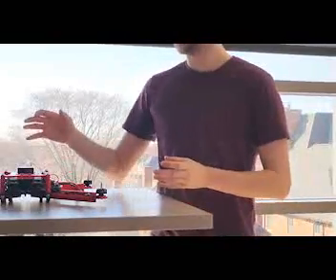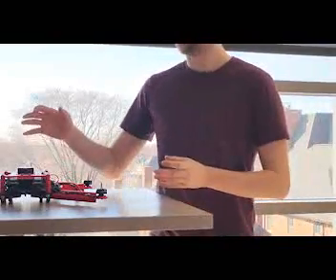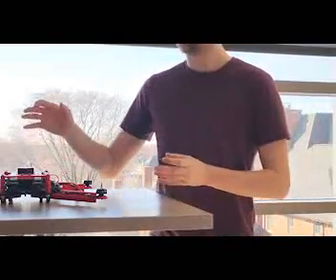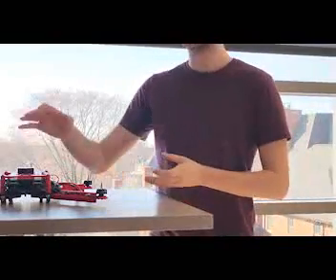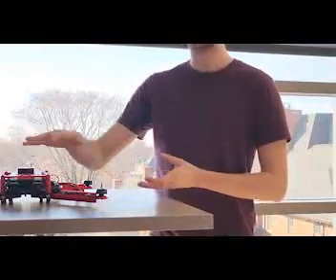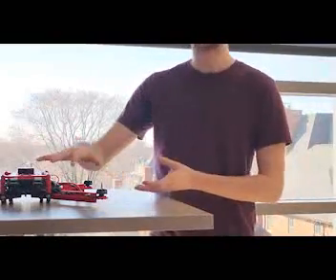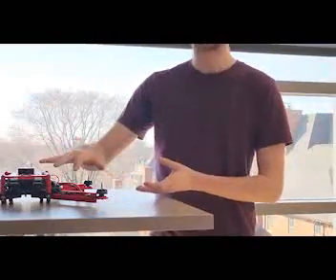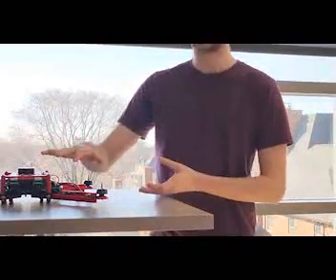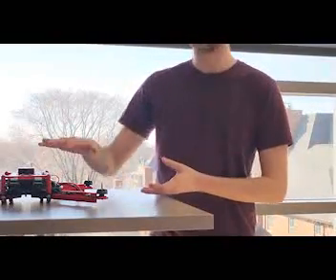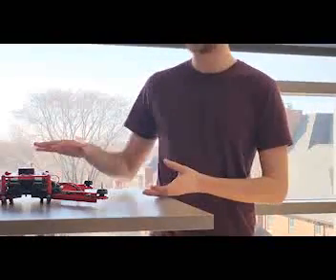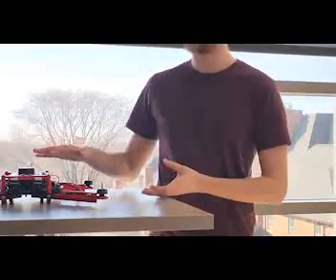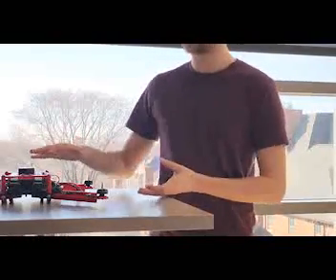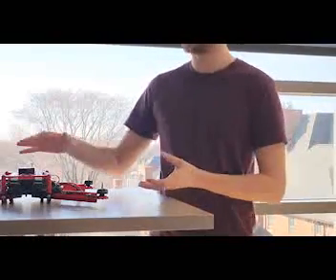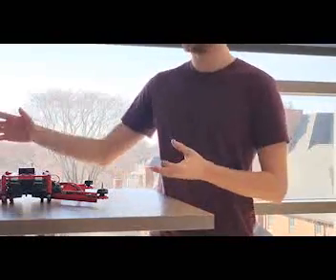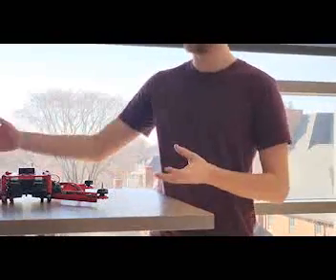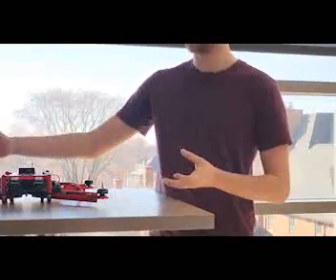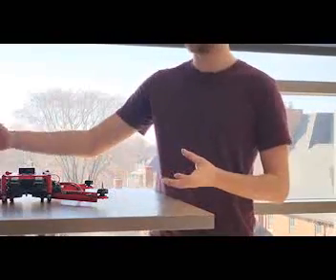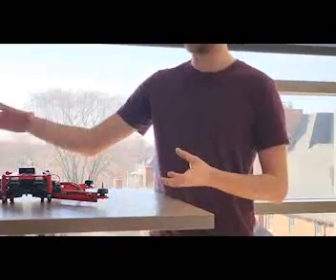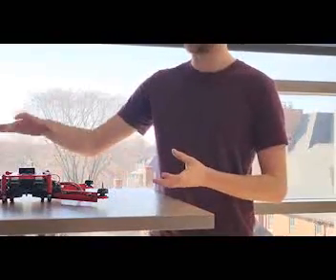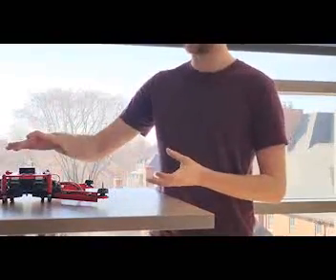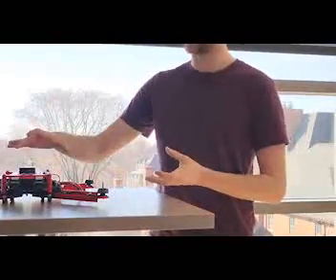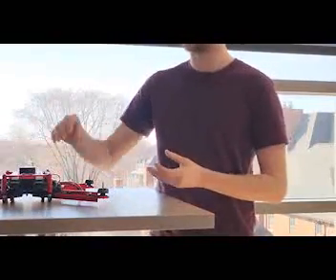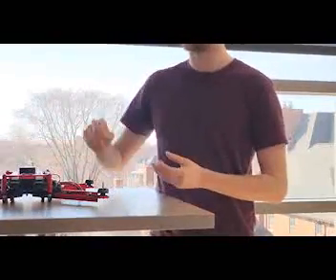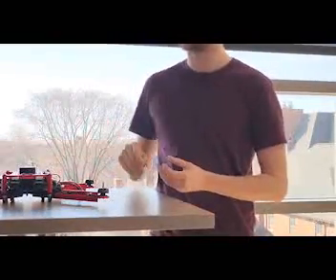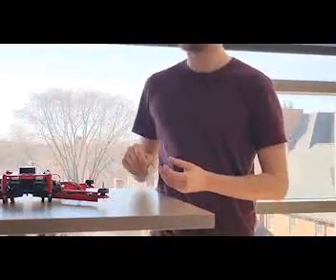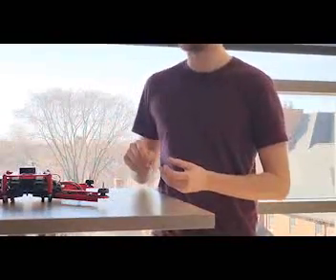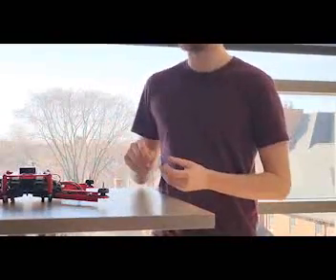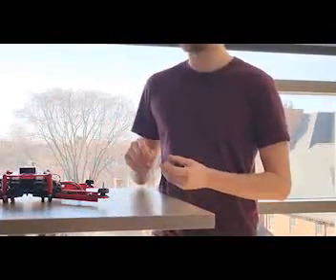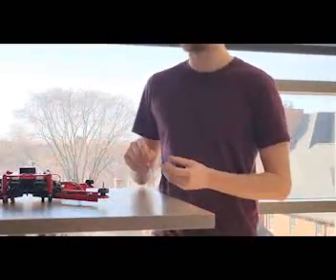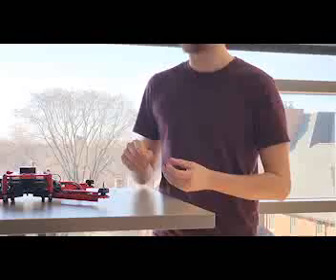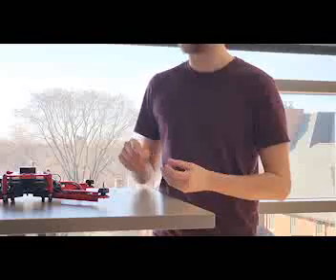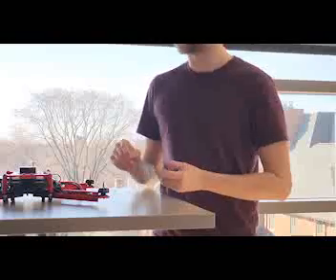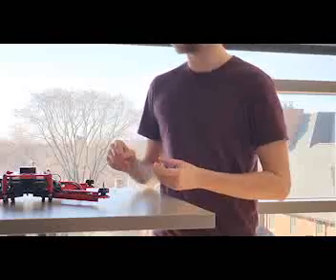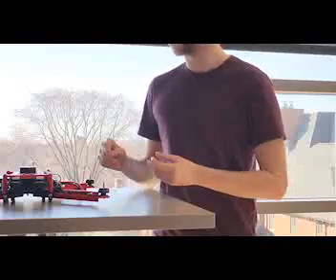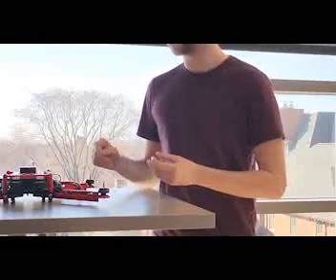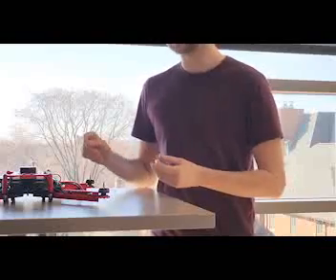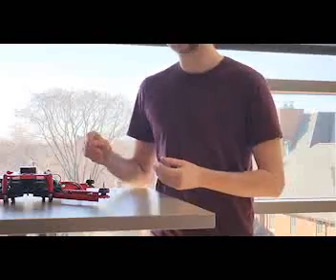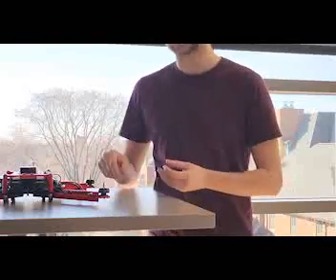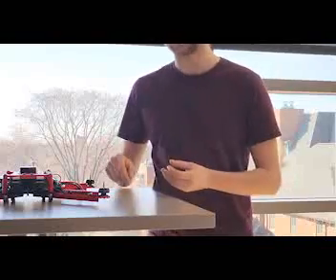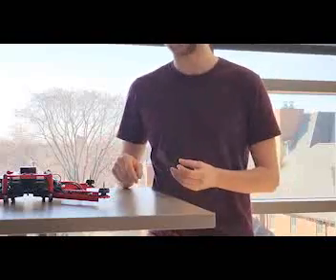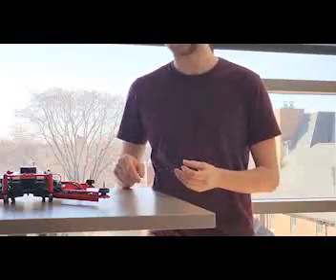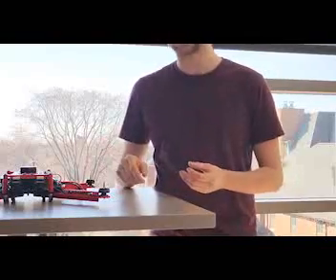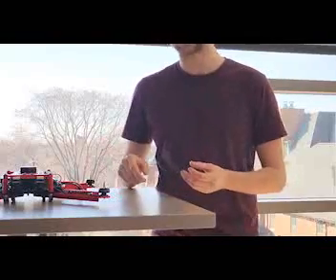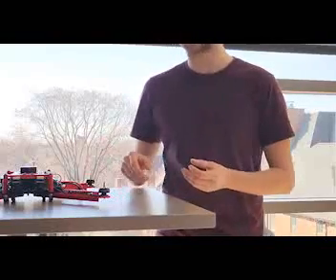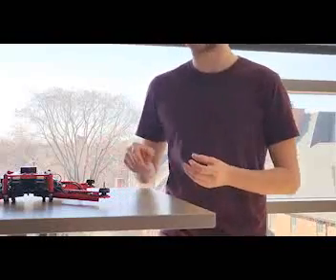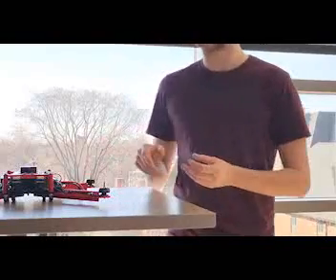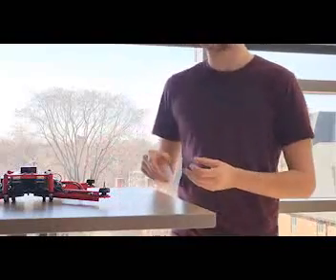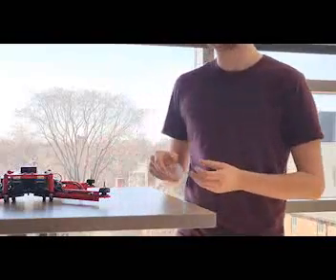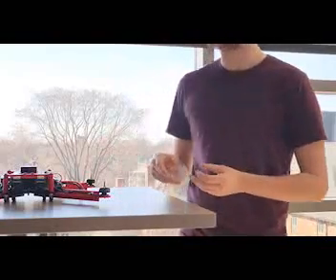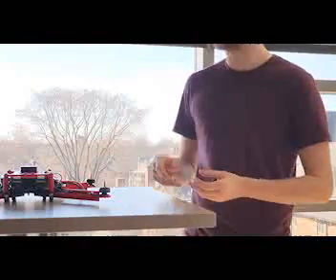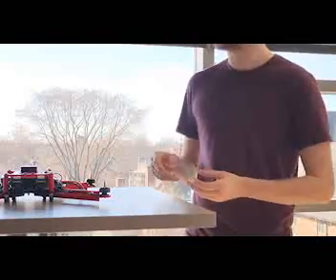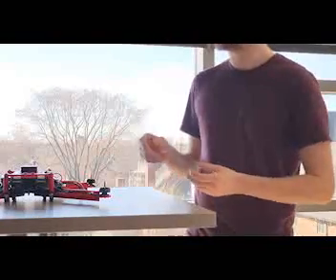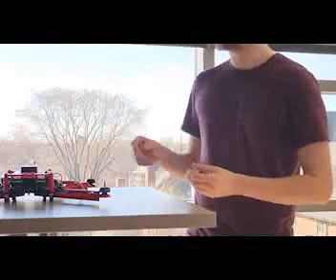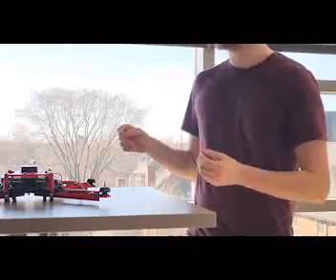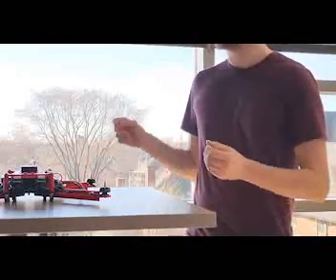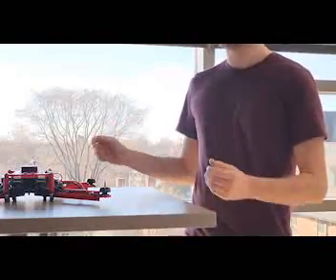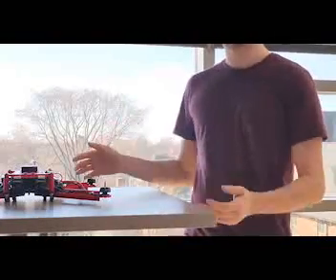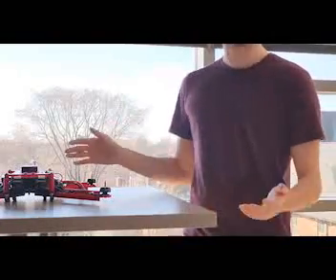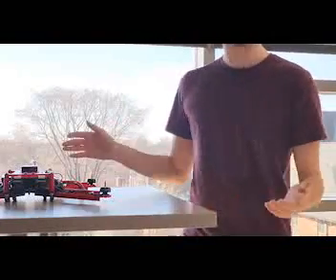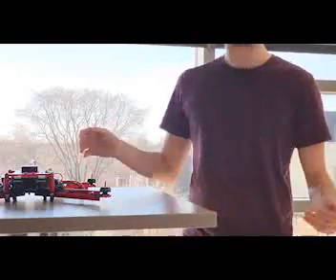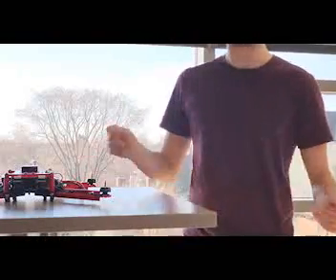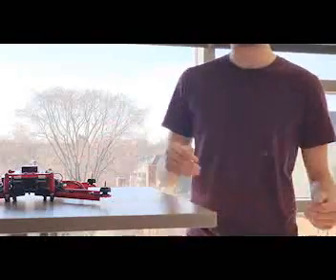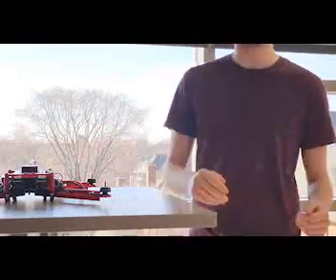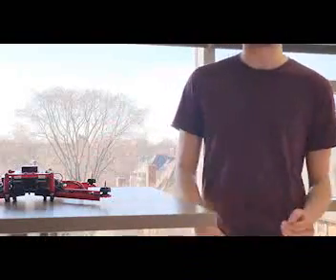Once it was all assembled, we then placed all of our electronics, cable managed it for safety, and then we were ready to fly.